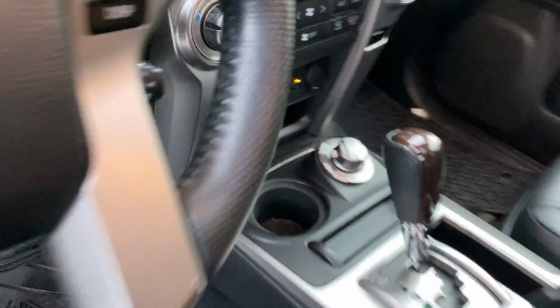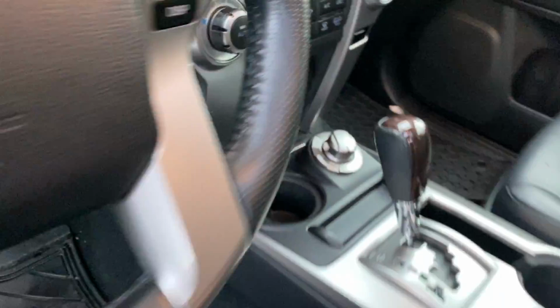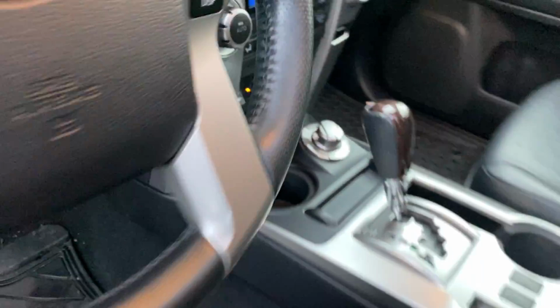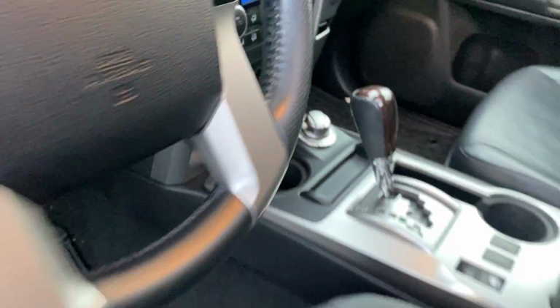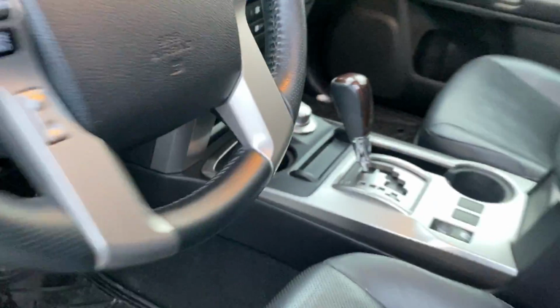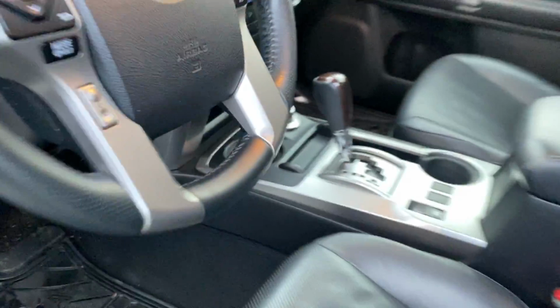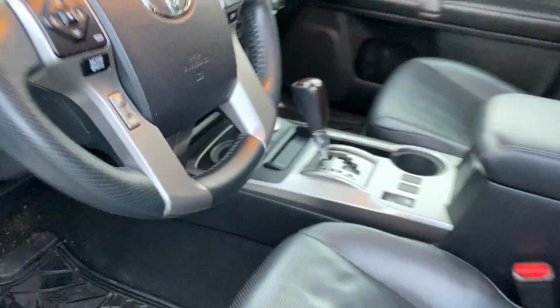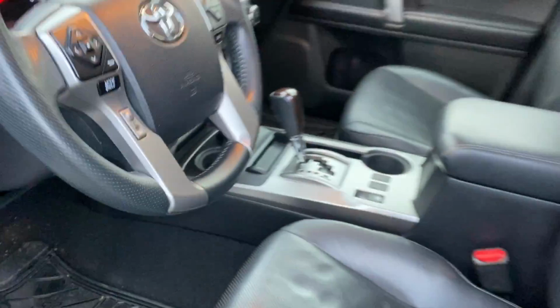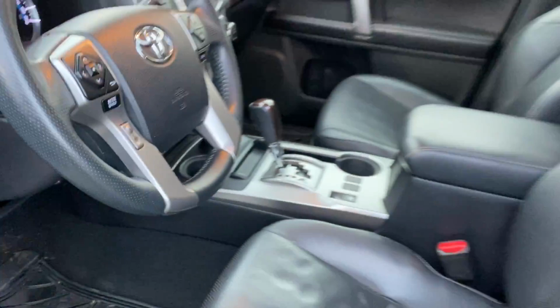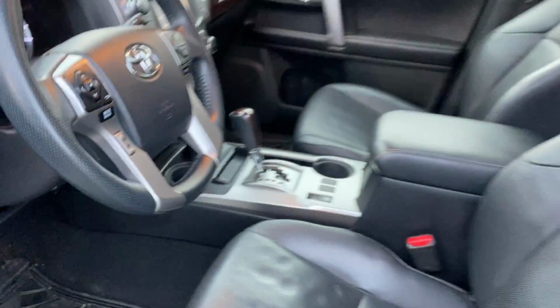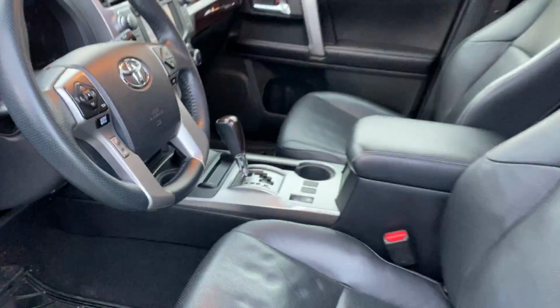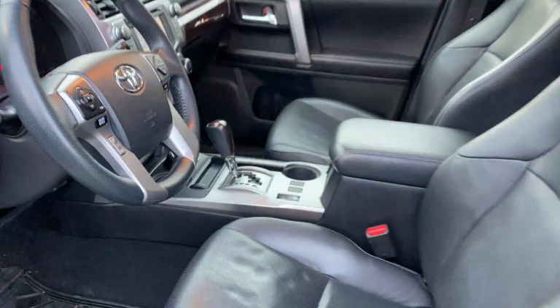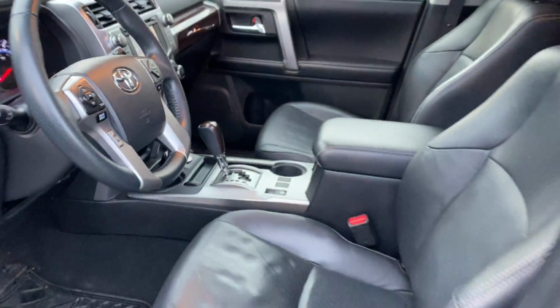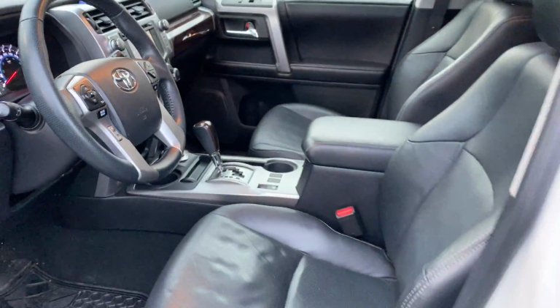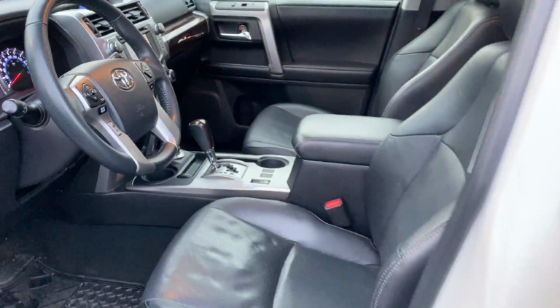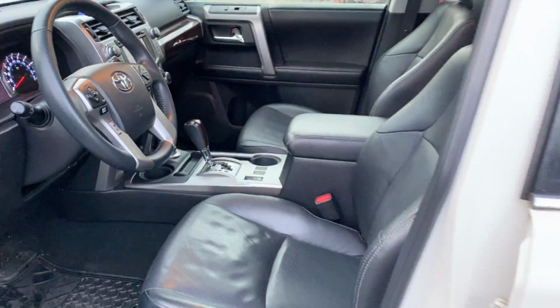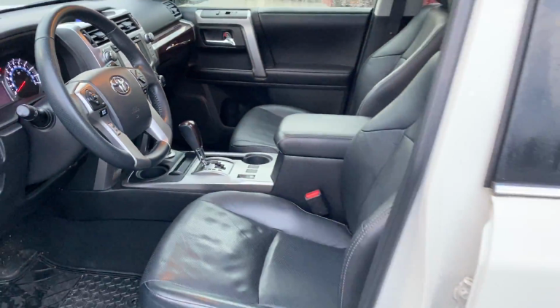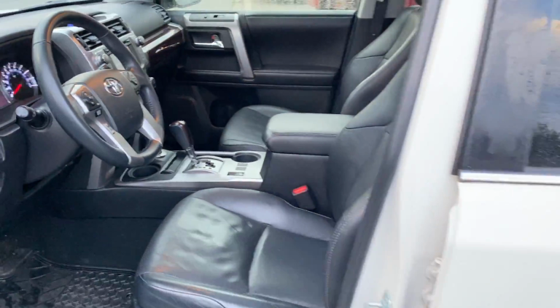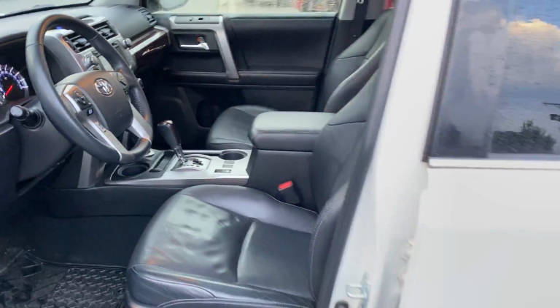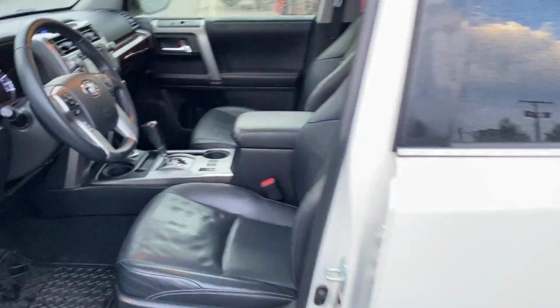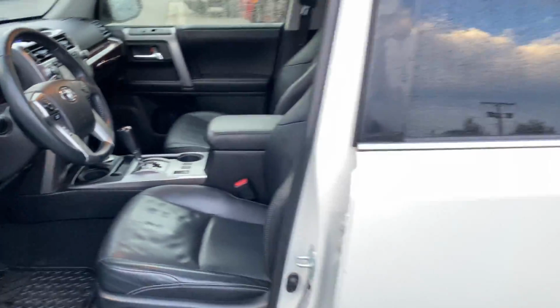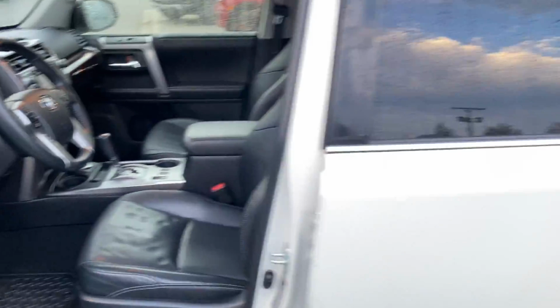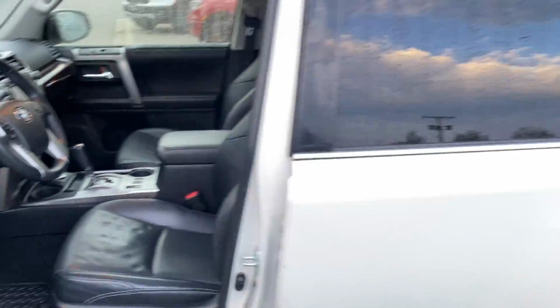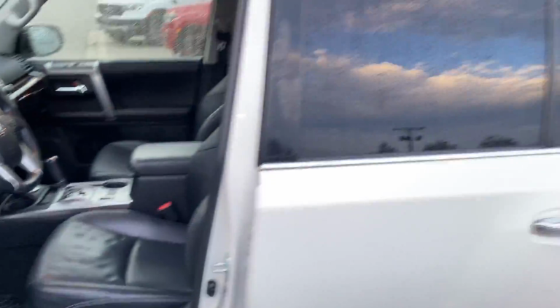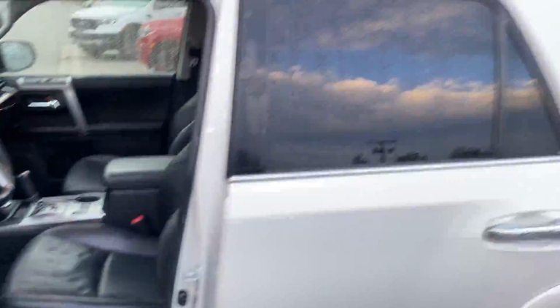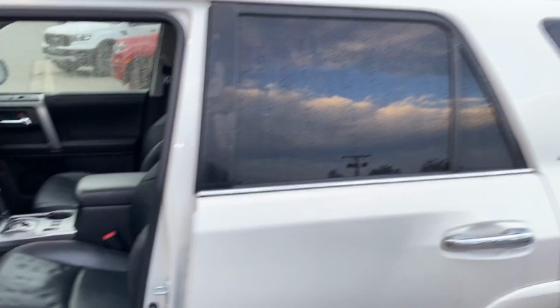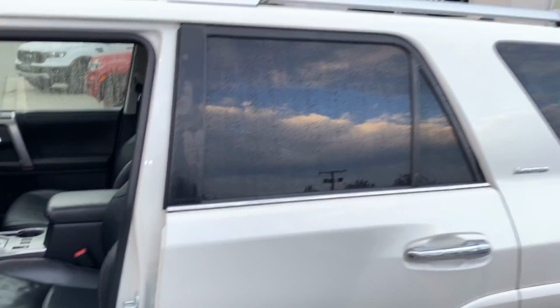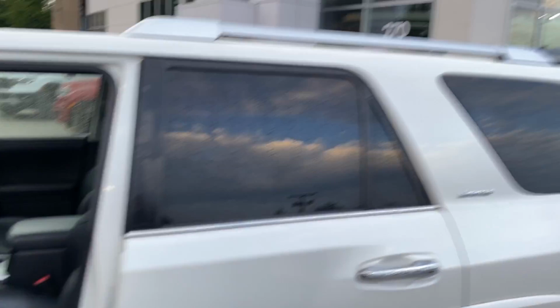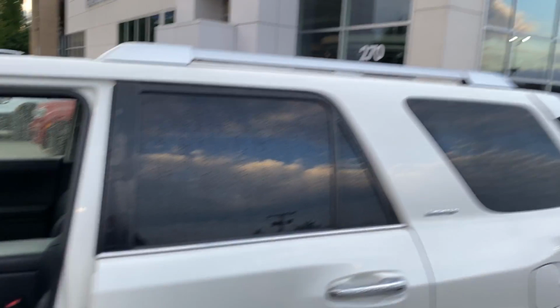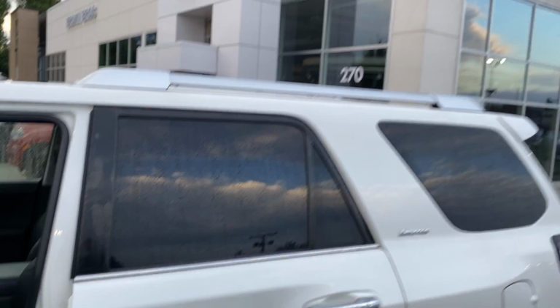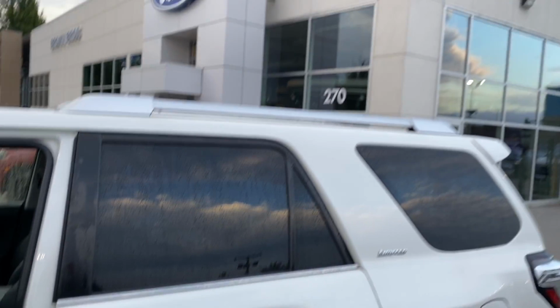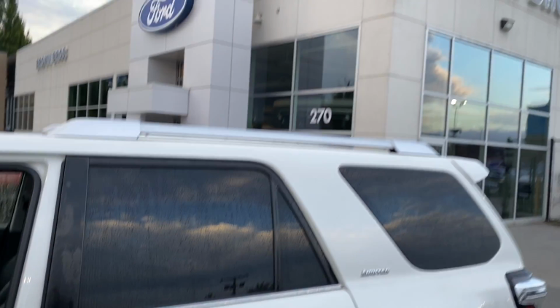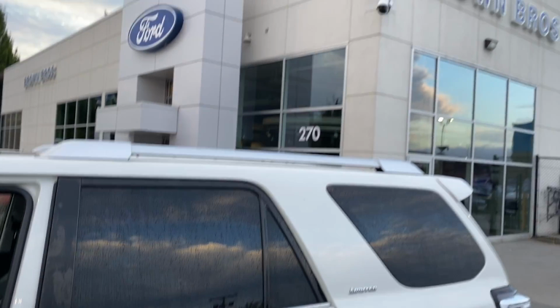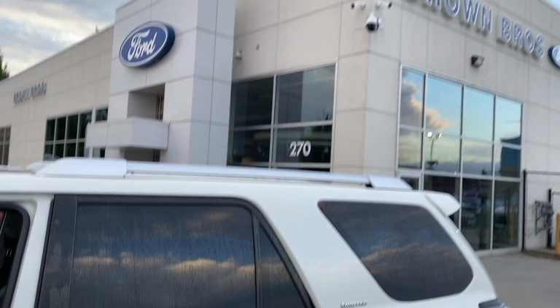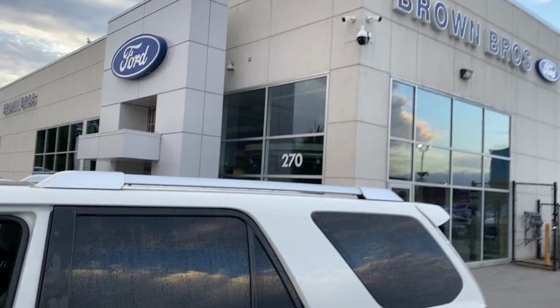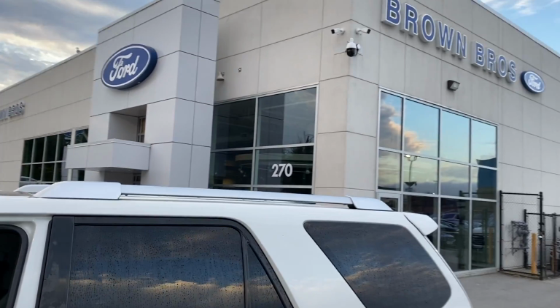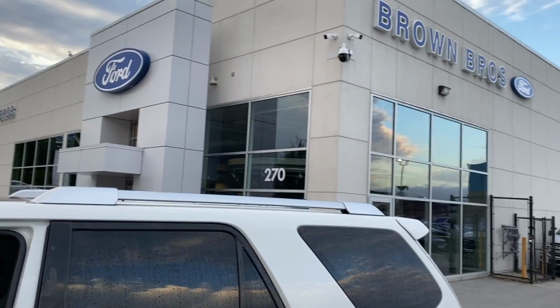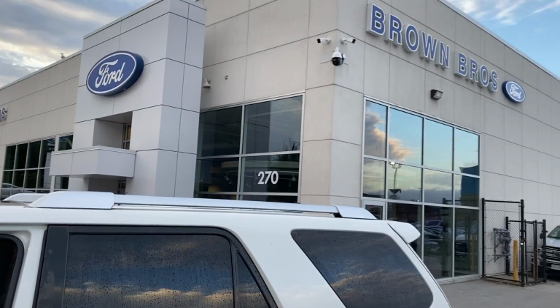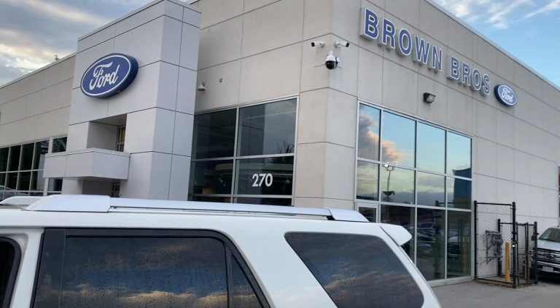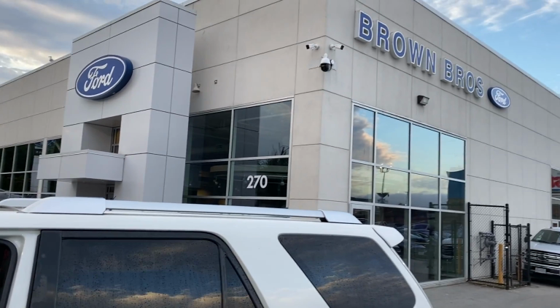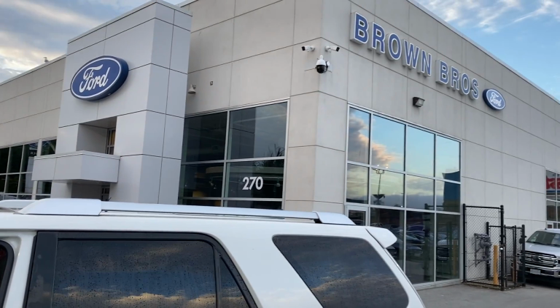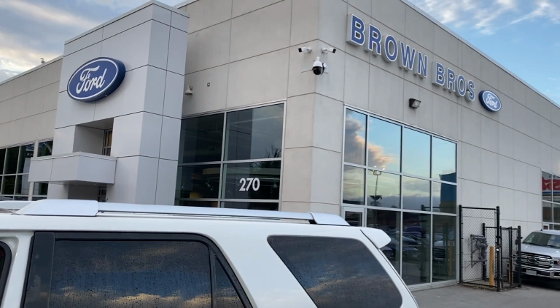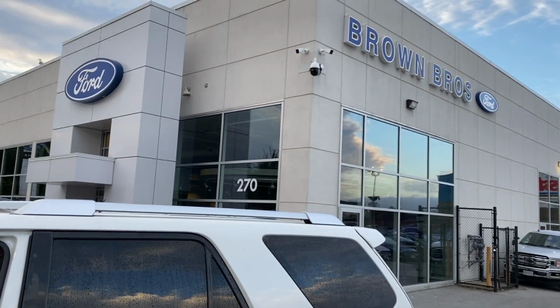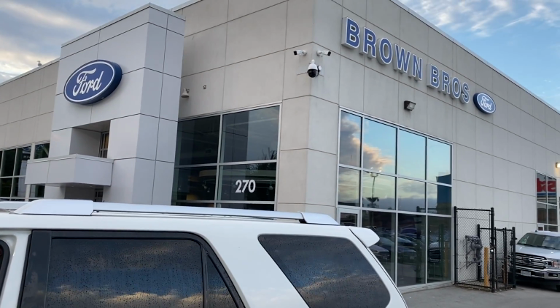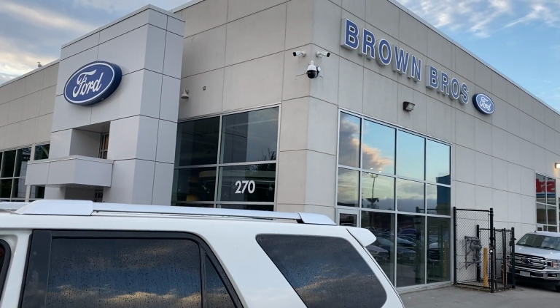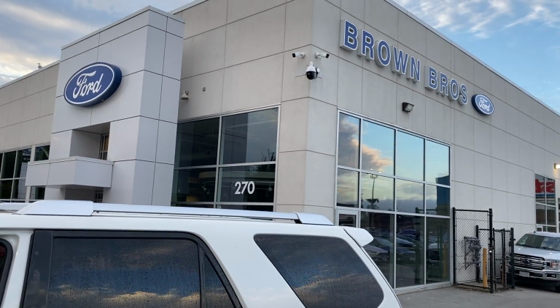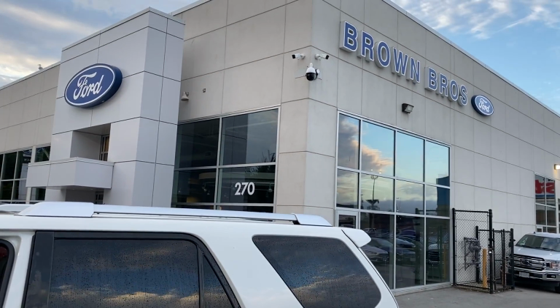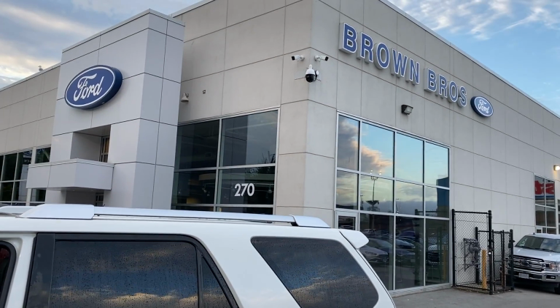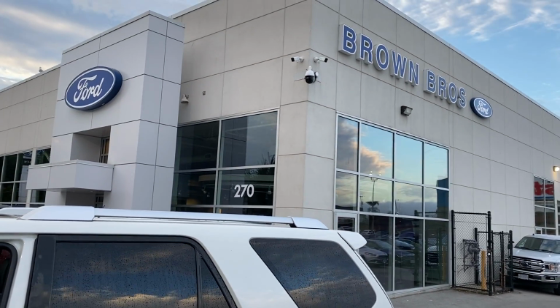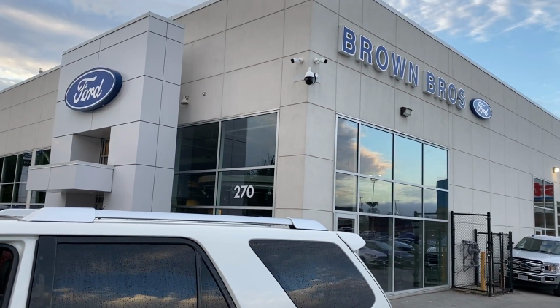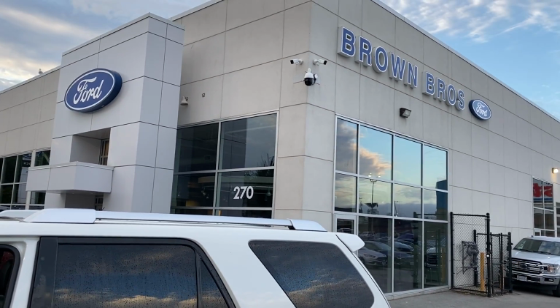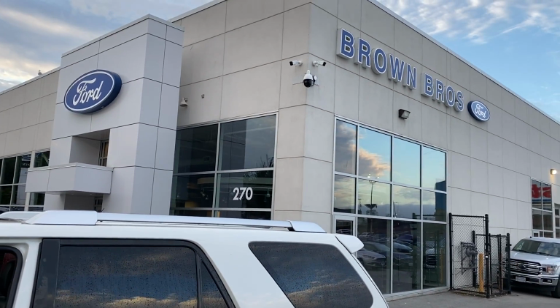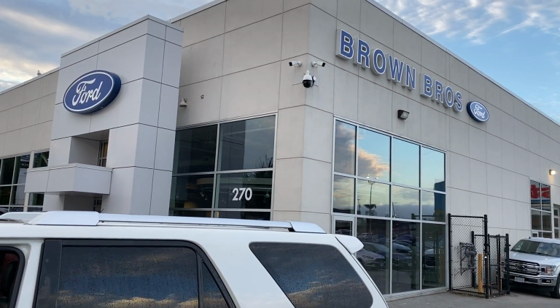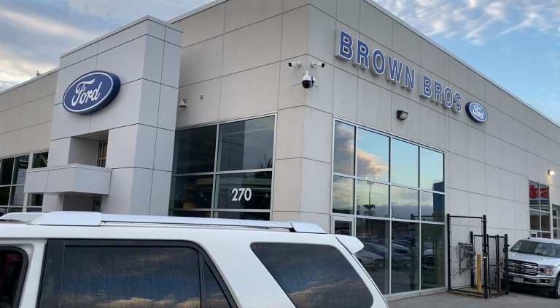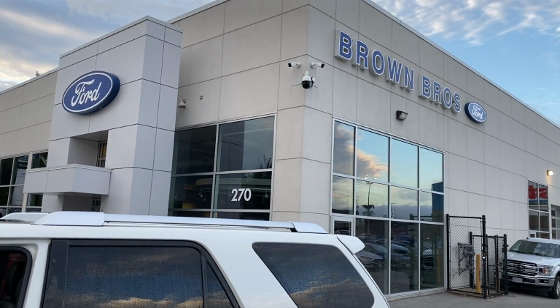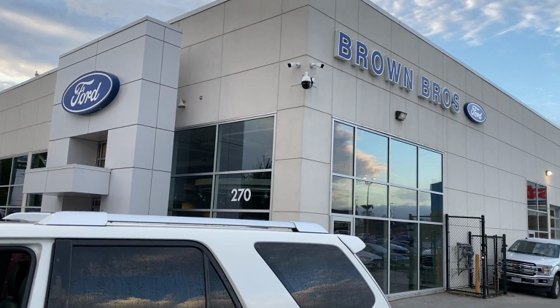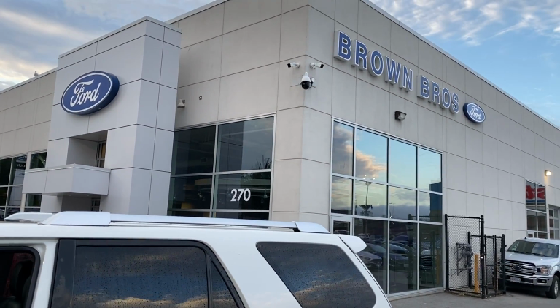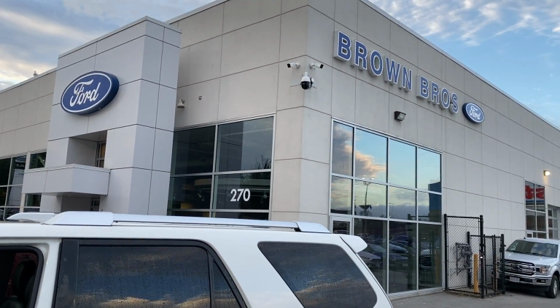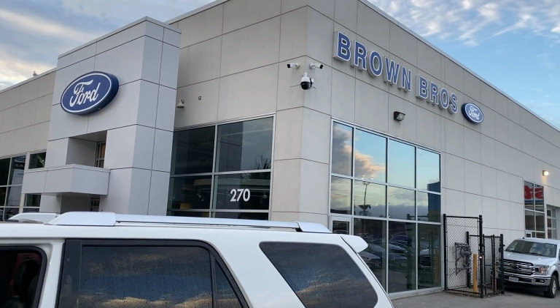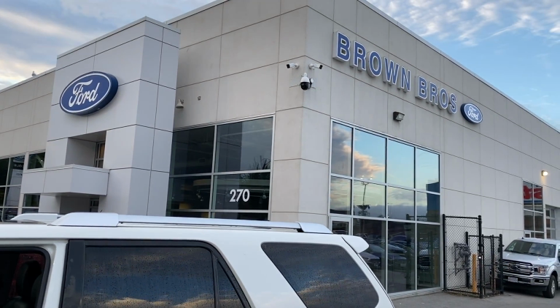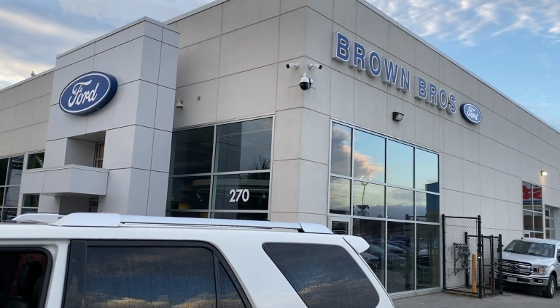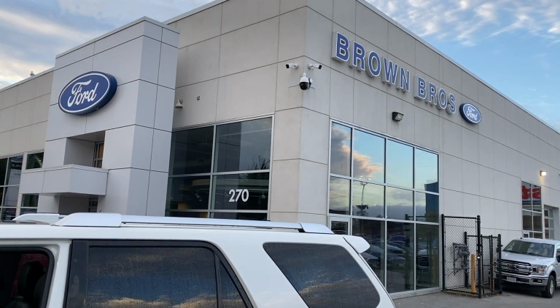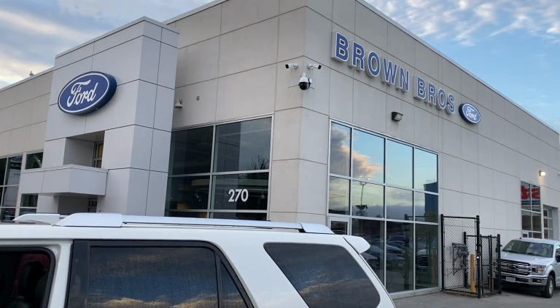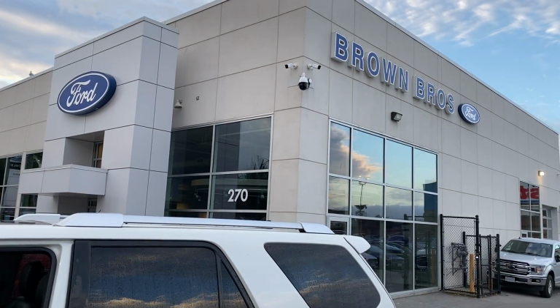Very nice 4Runner that you're going to find at Brown Brothers Ford Lincoln, 270 Southeast Marine Drive in Vancouver.